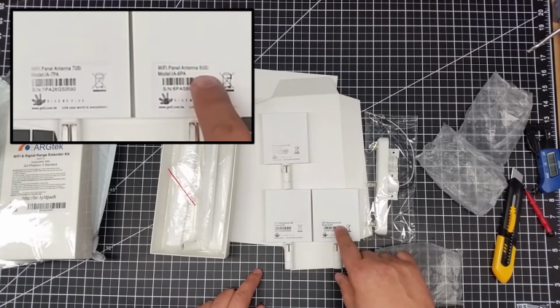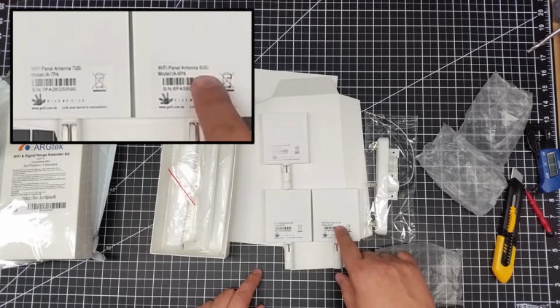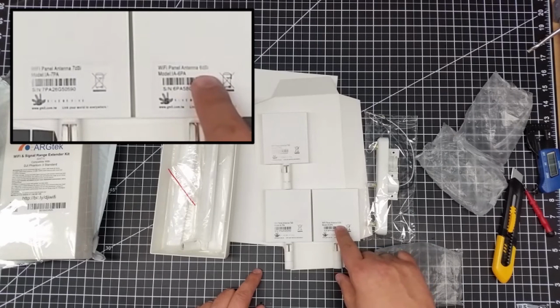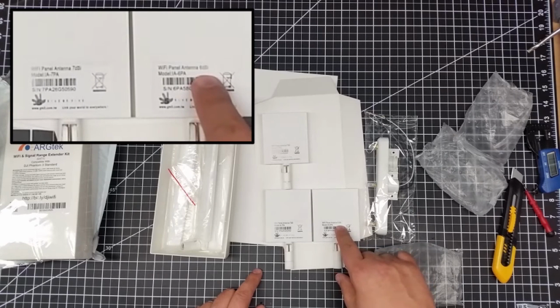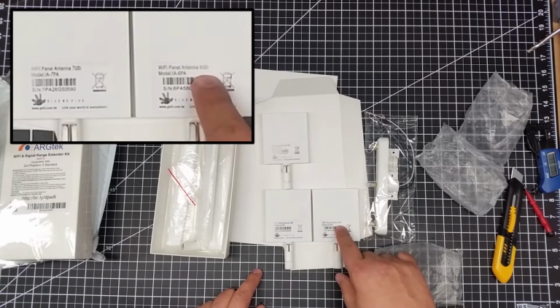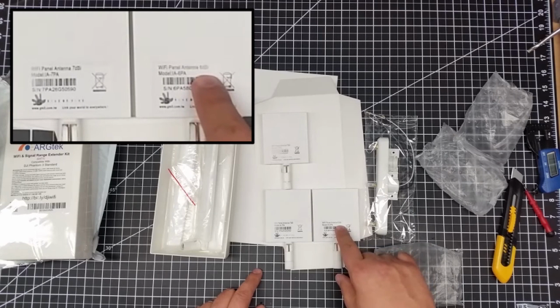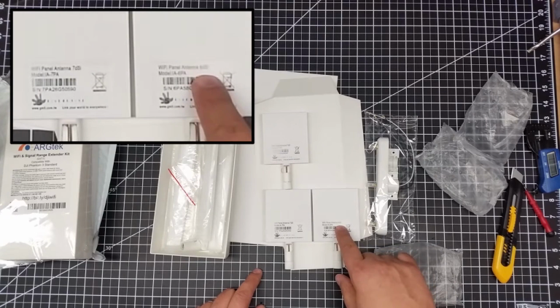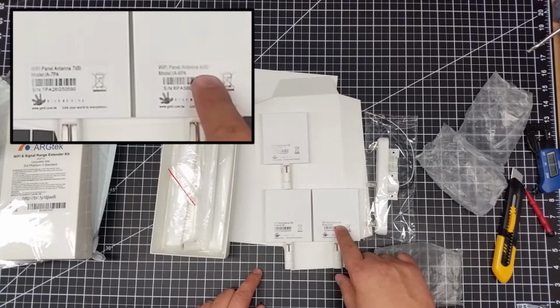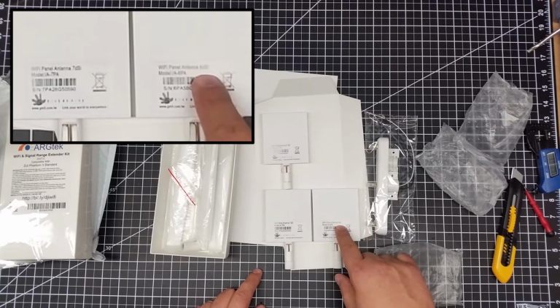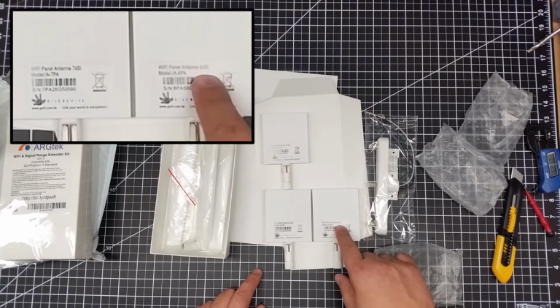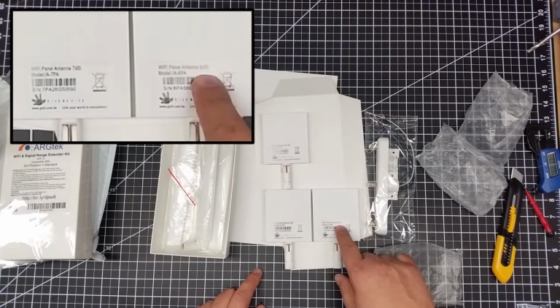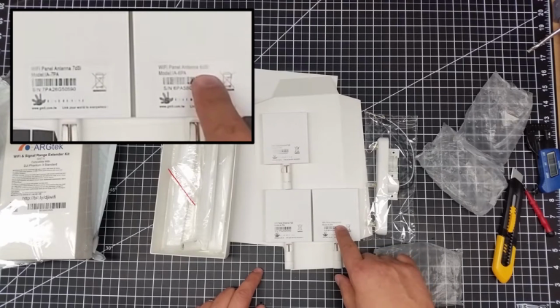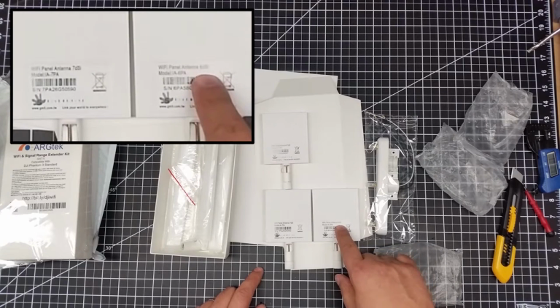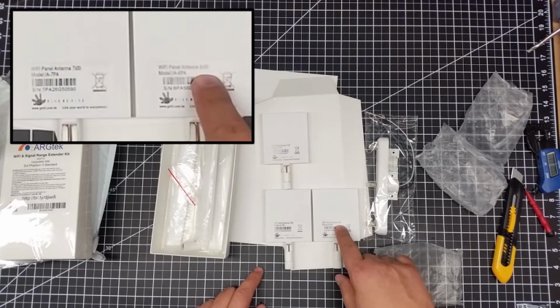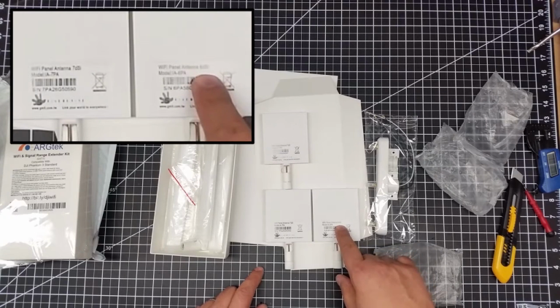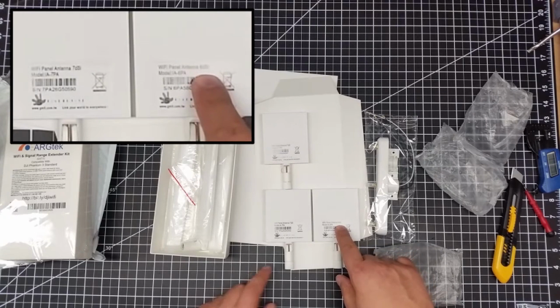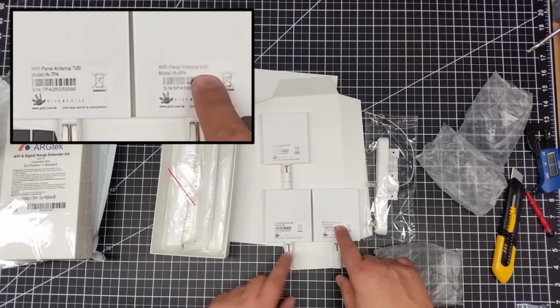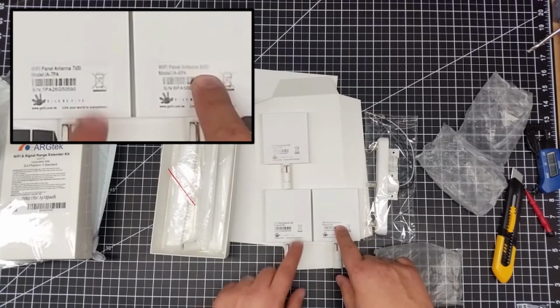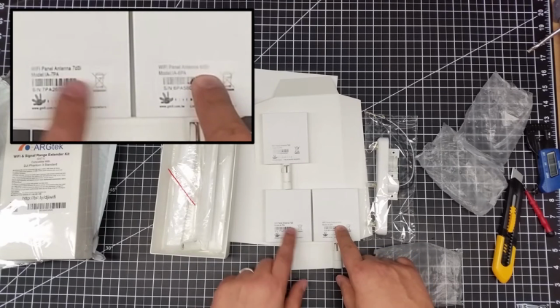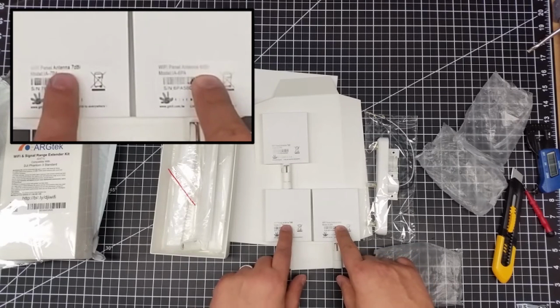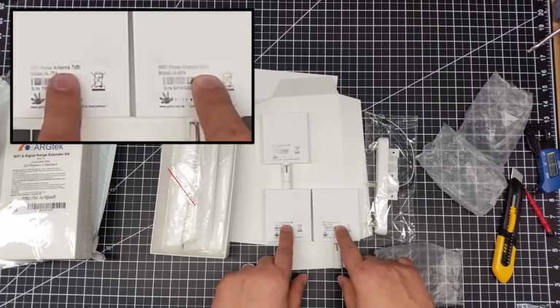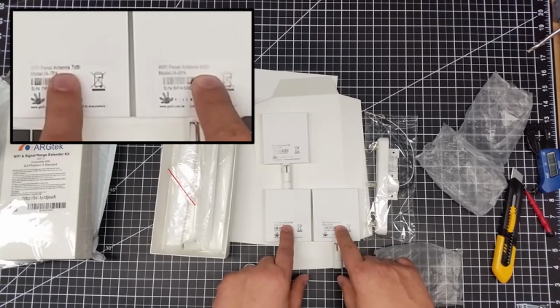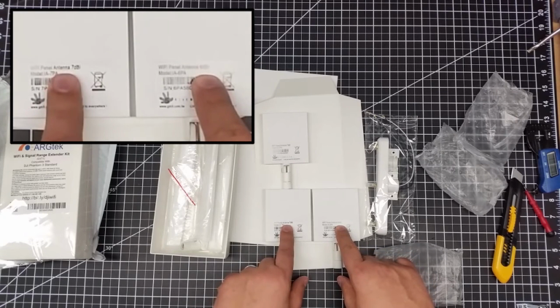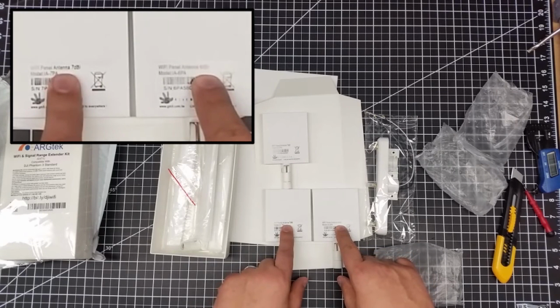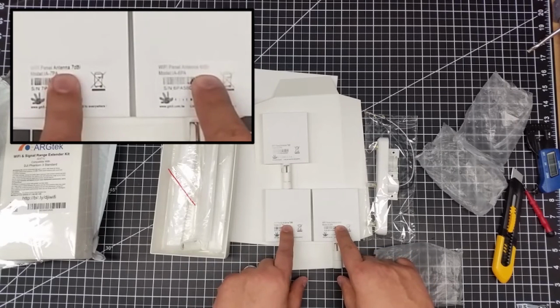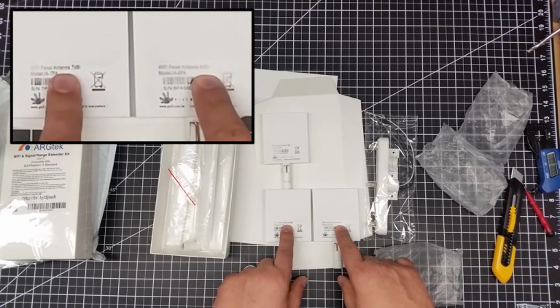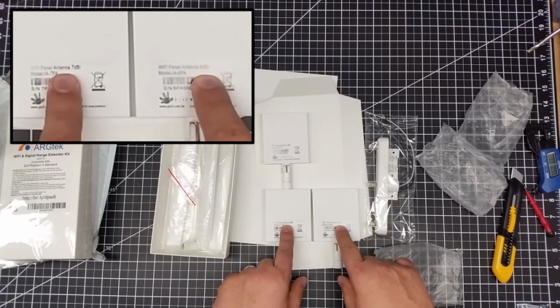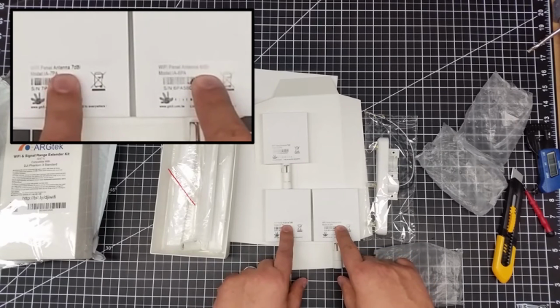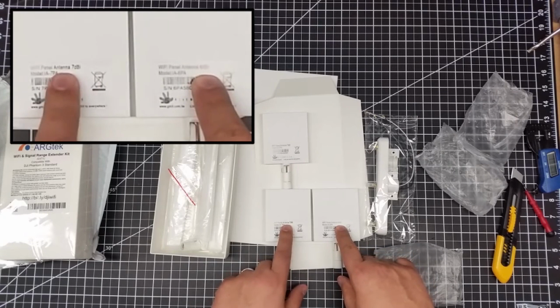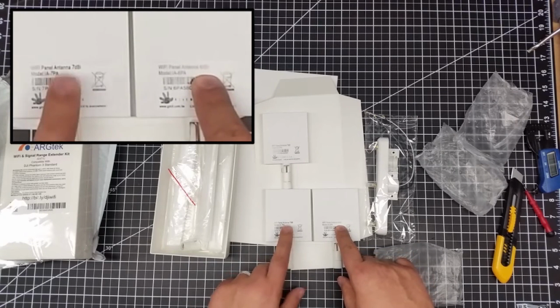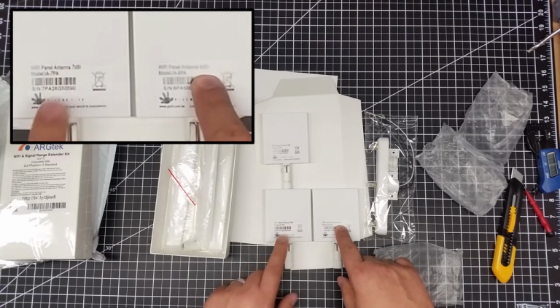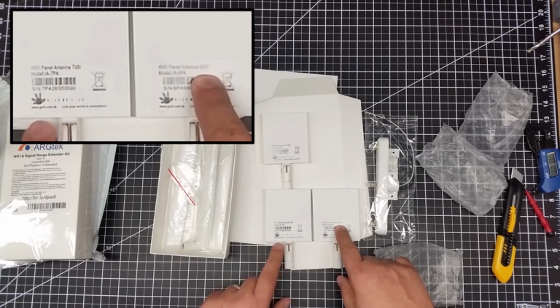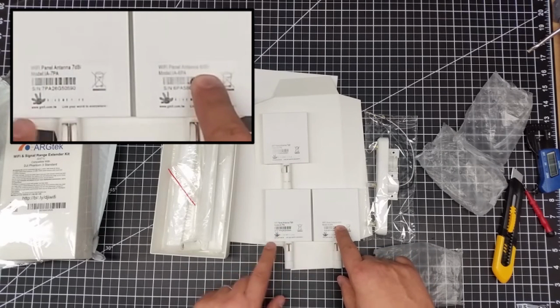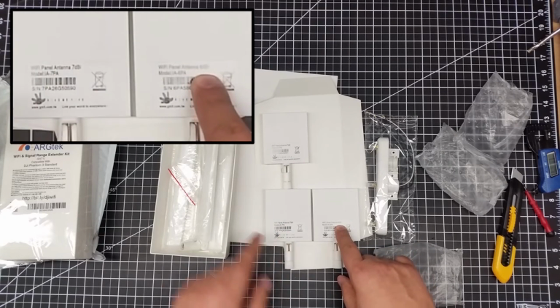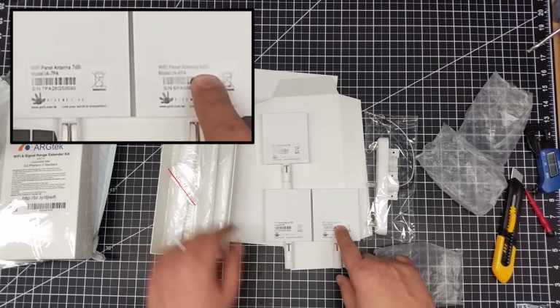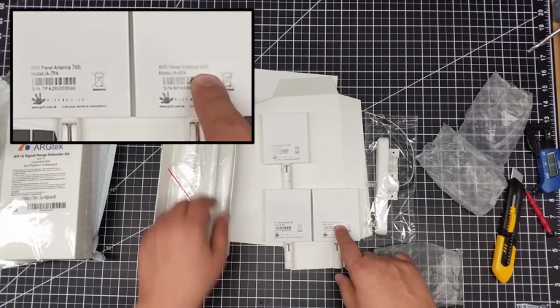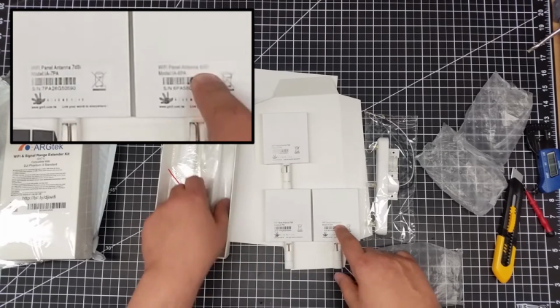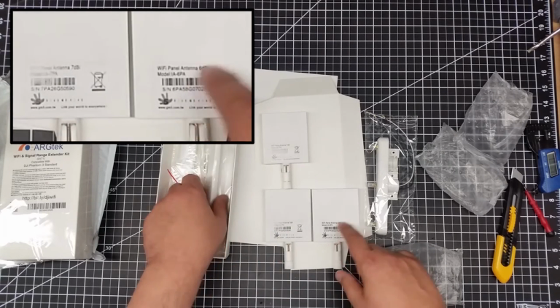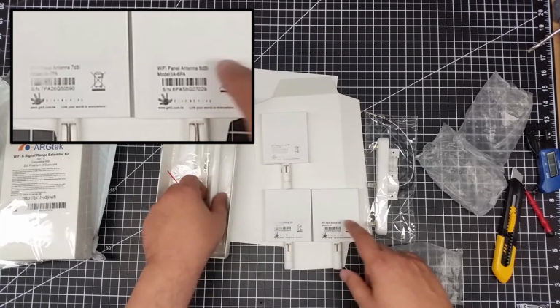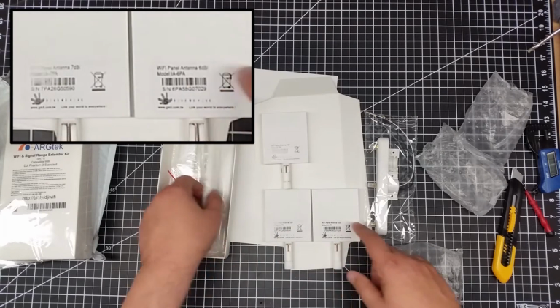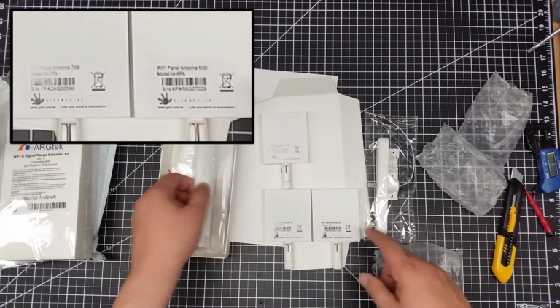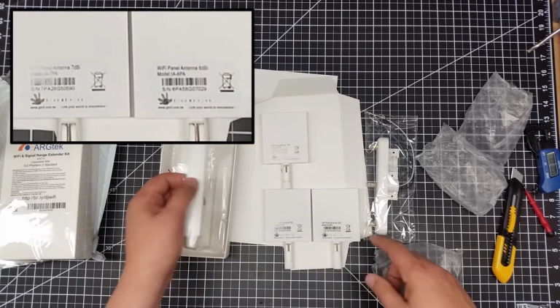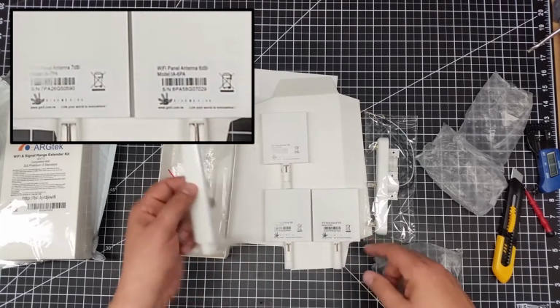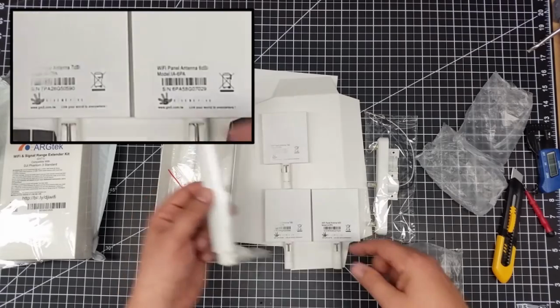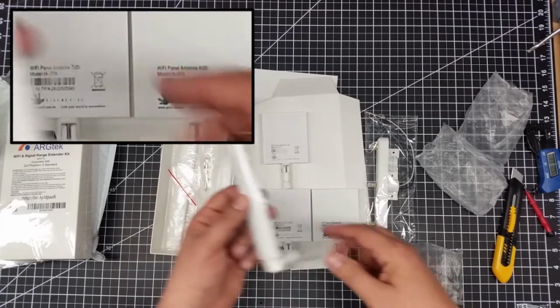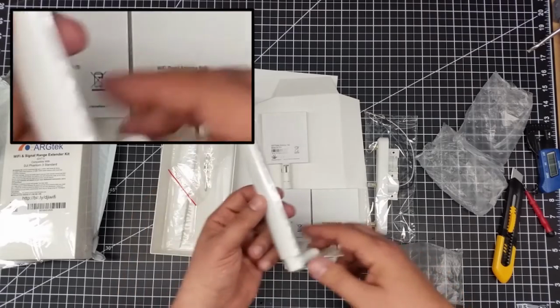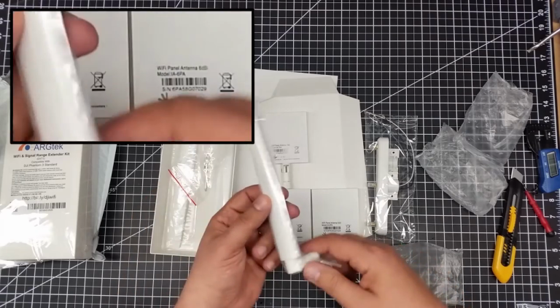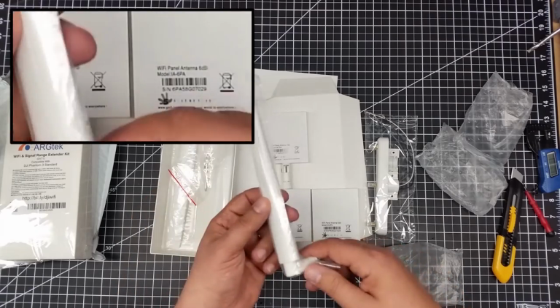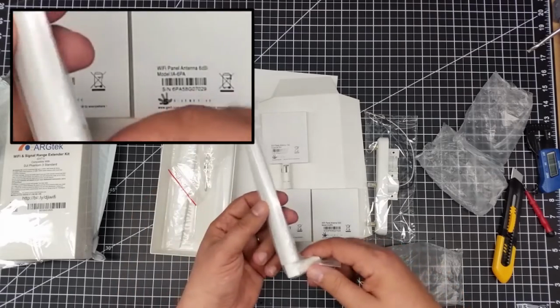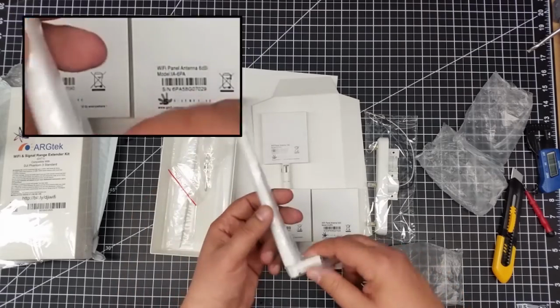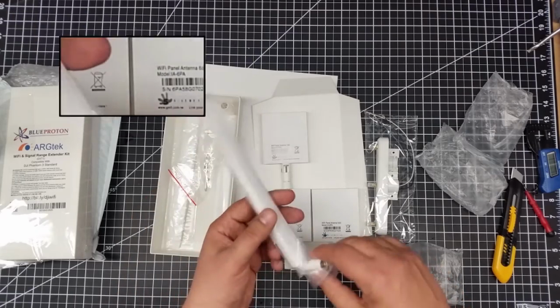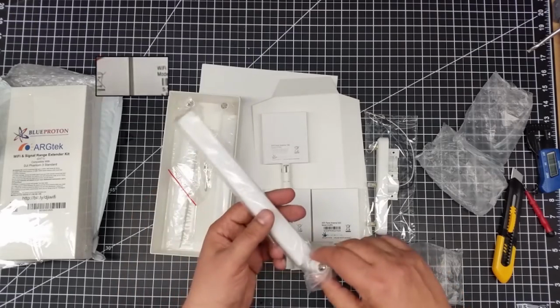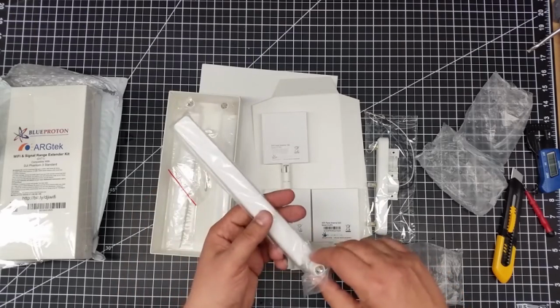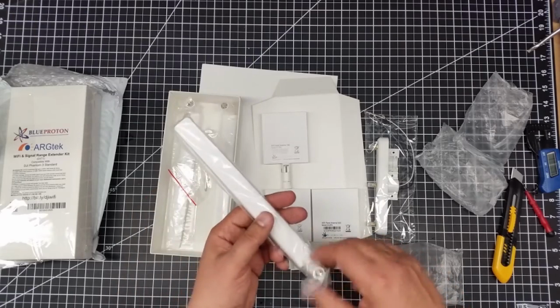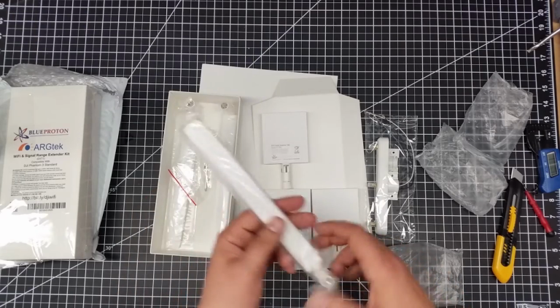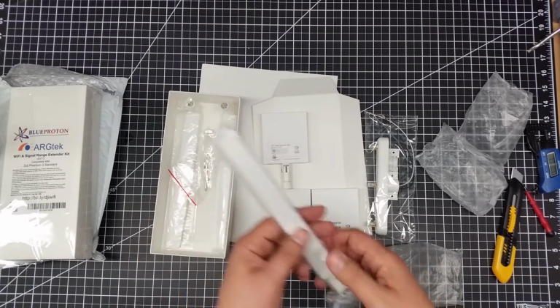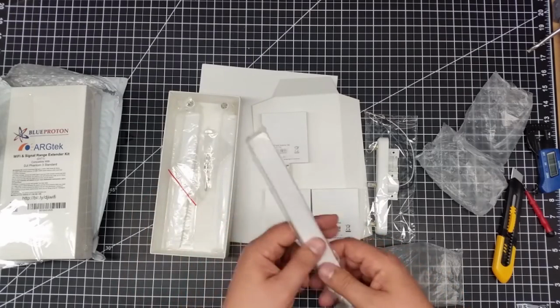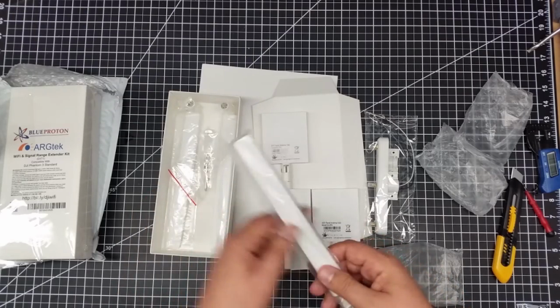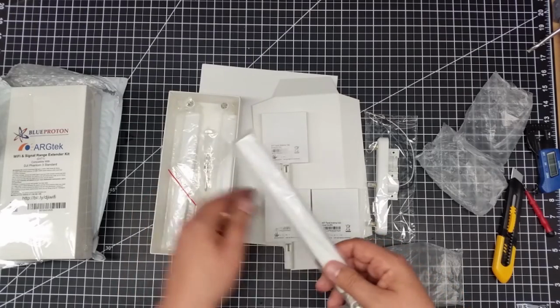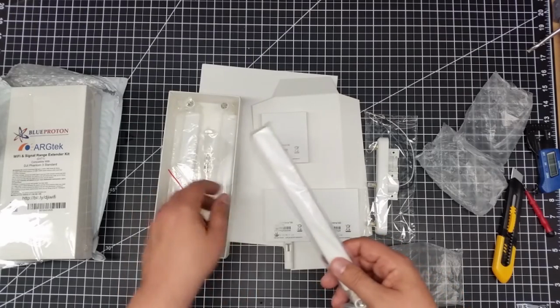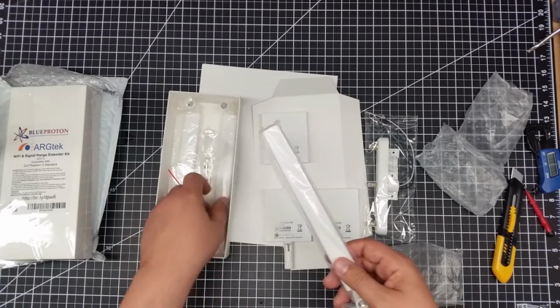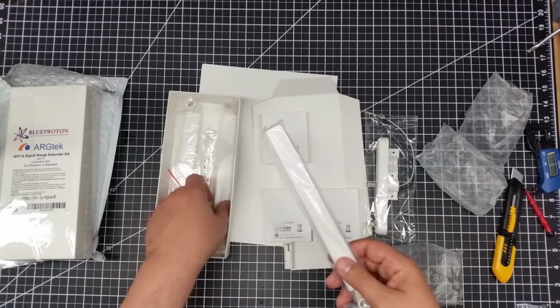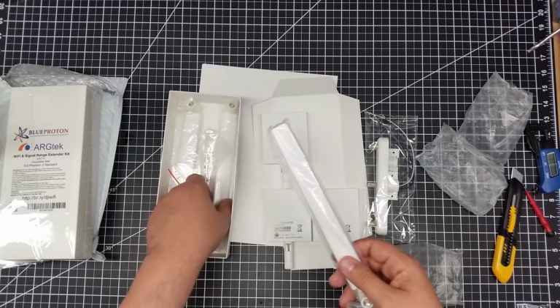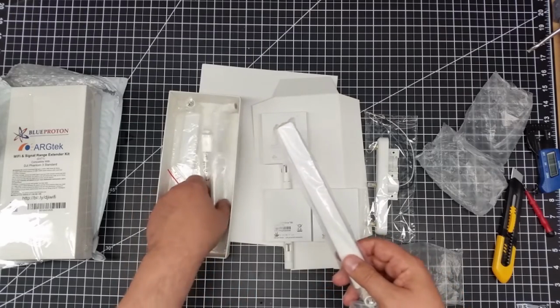This one must be the 5.8 GHz and these must be the 2.4 GHz ones, the sevens. This one is also only a six DBI where these are sevens. And then obviously we have the mix and match here.